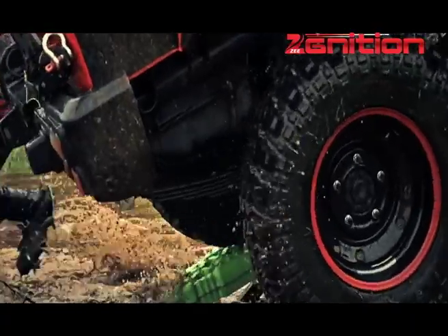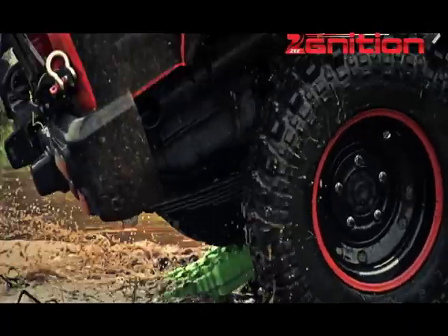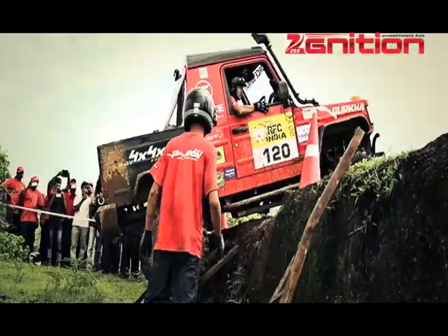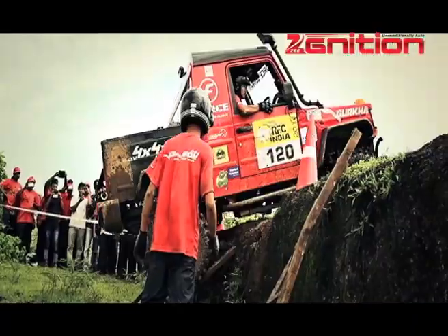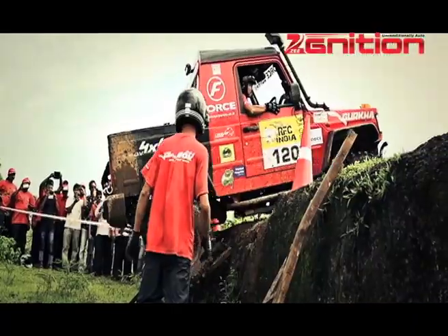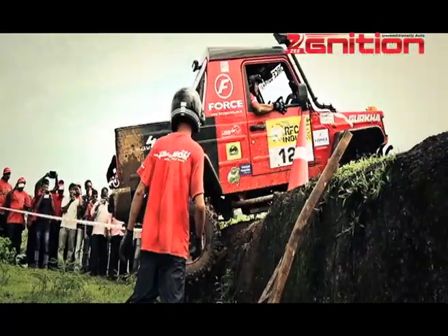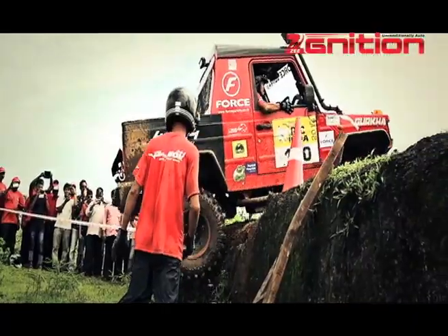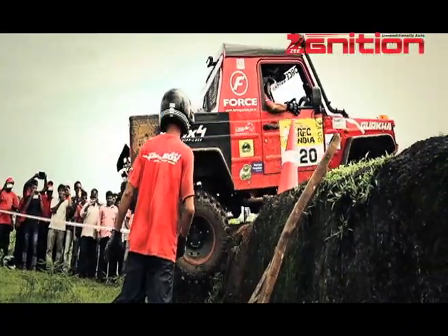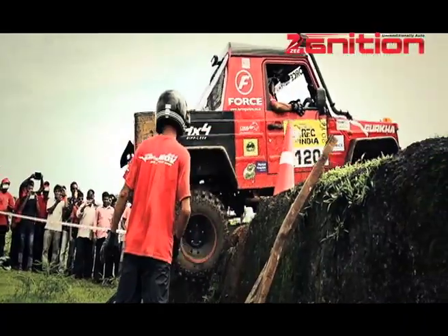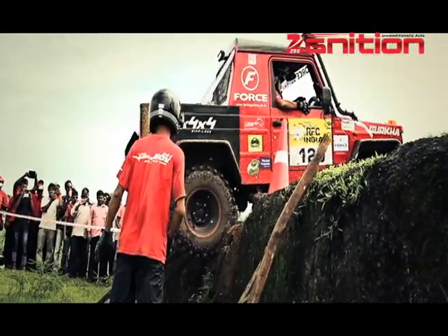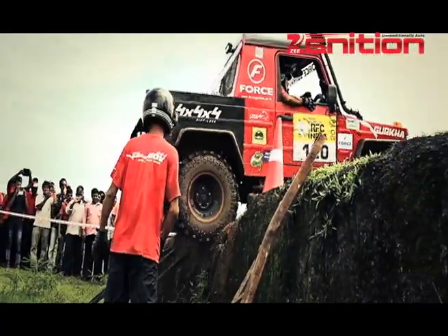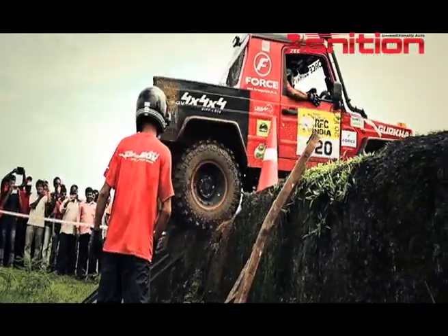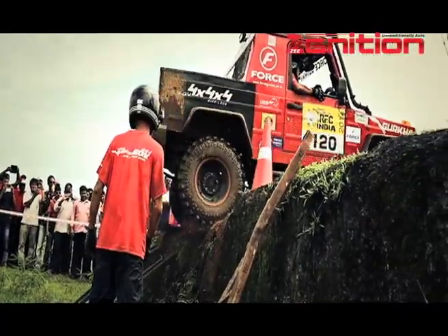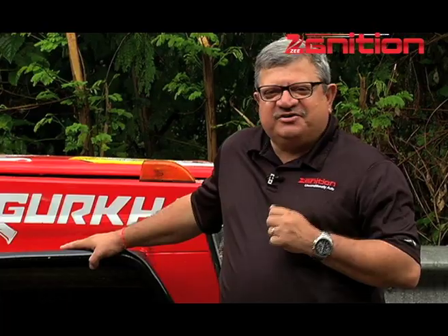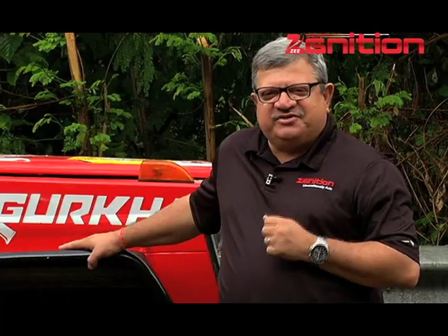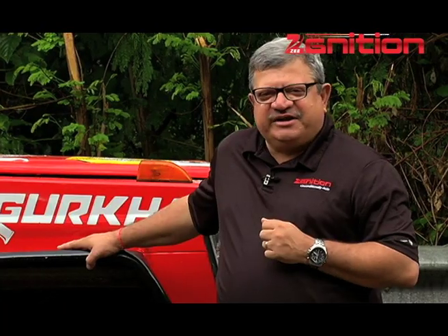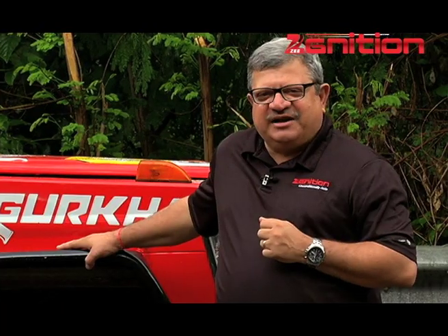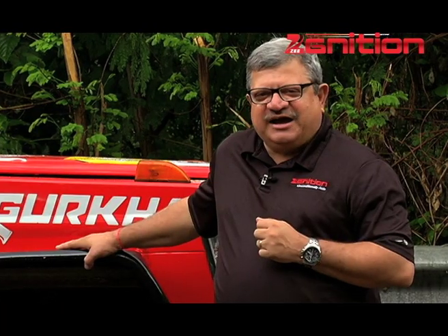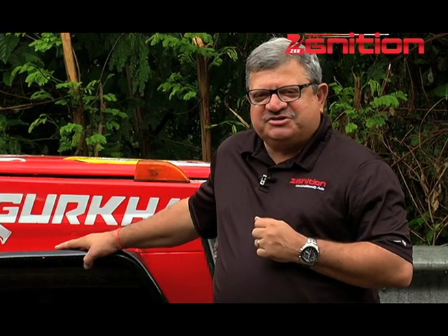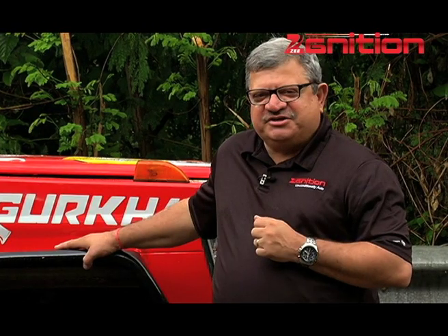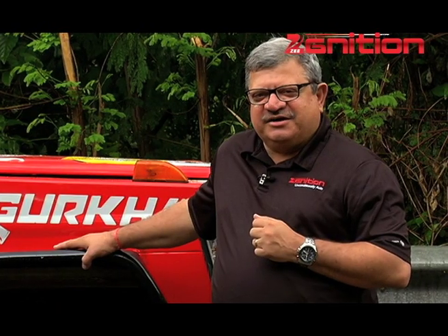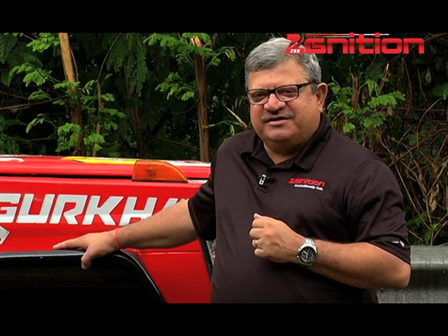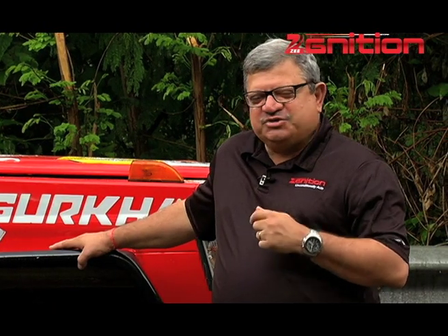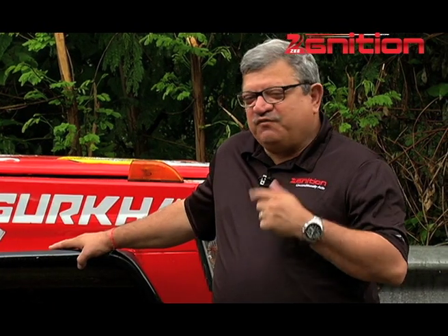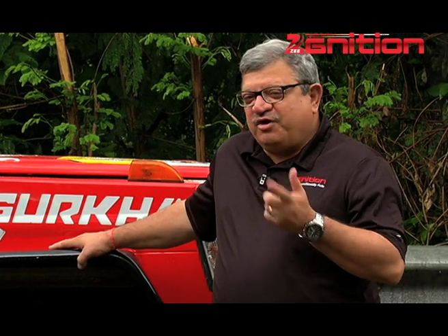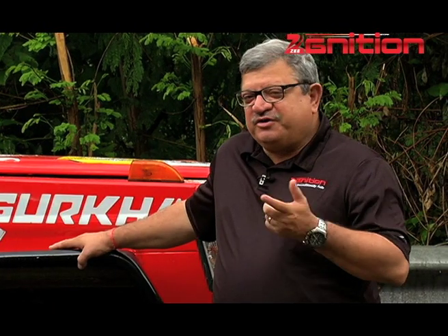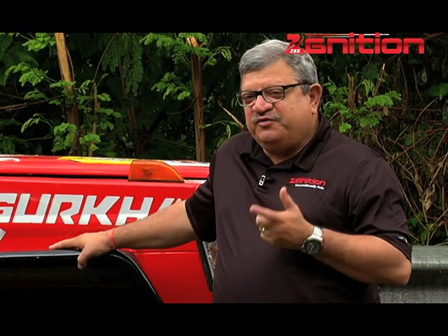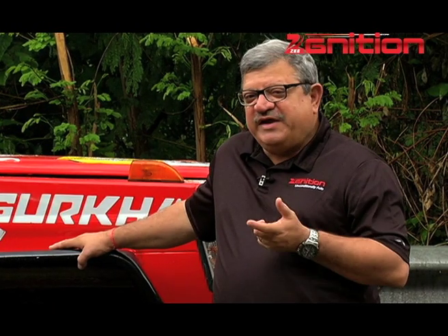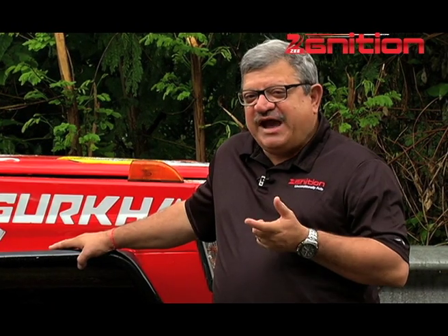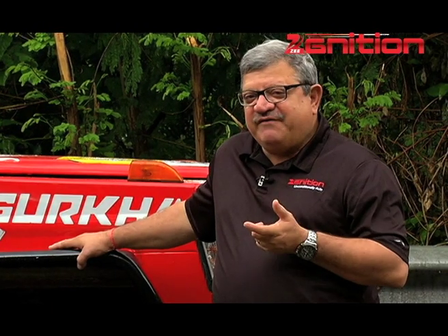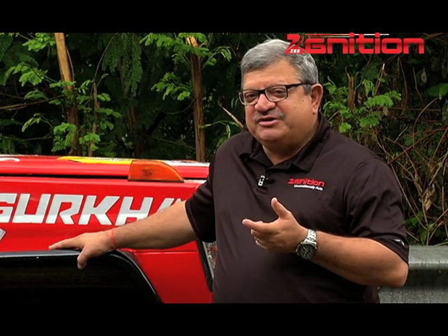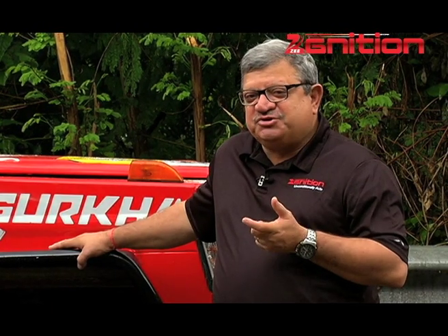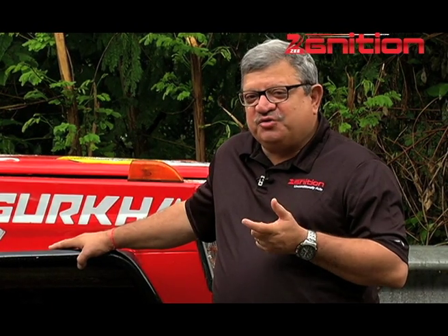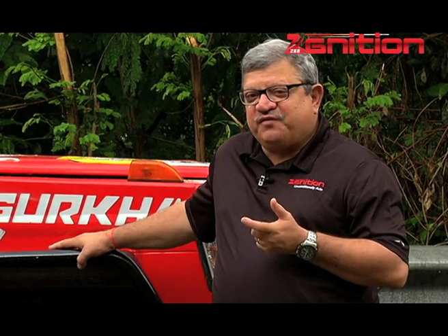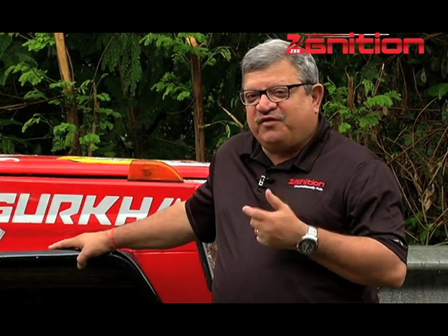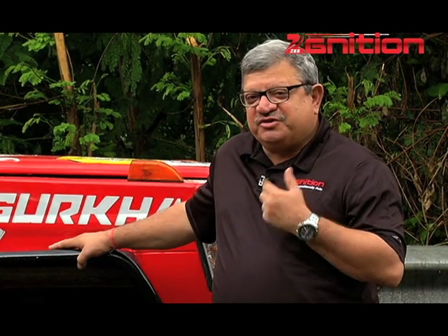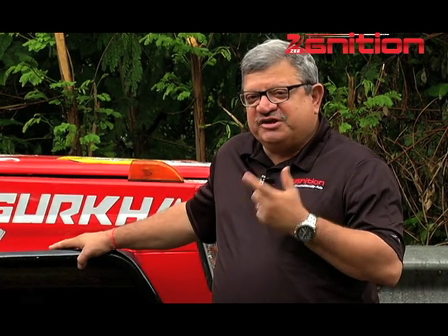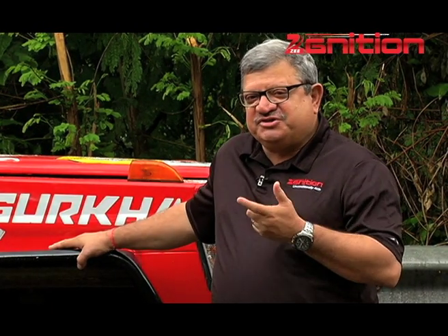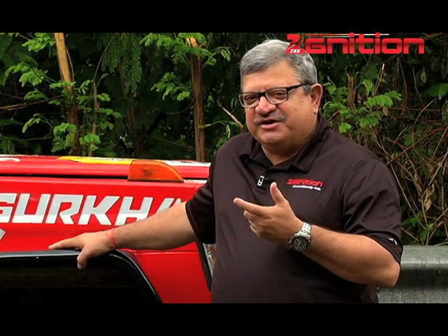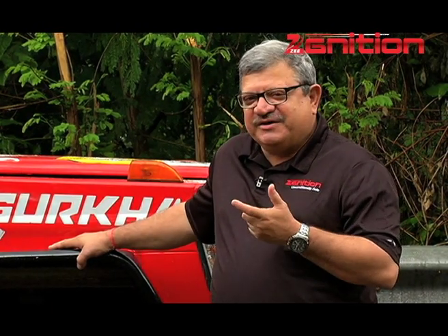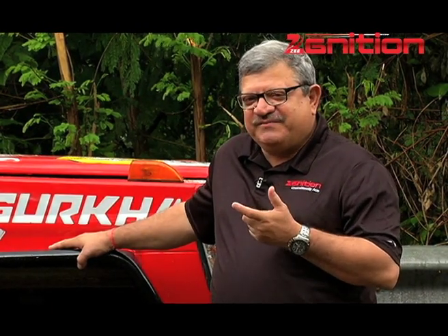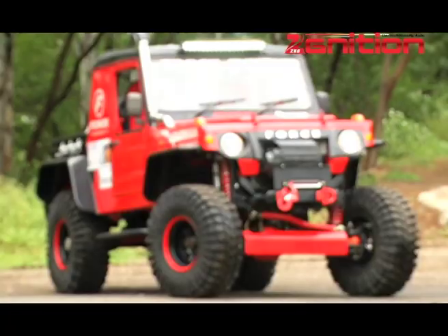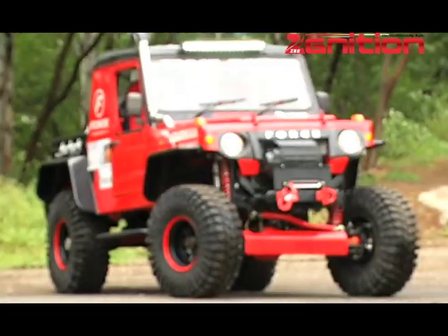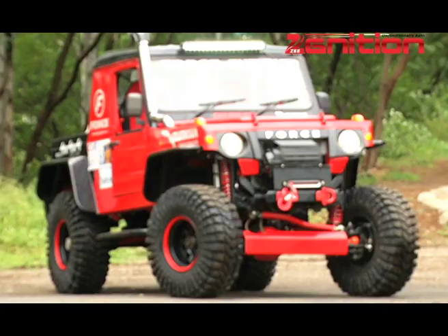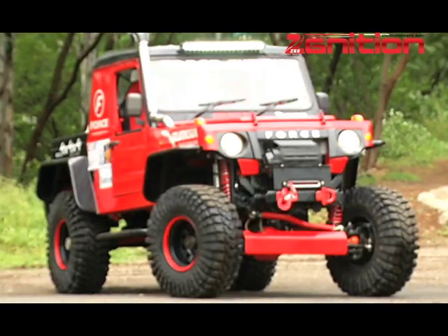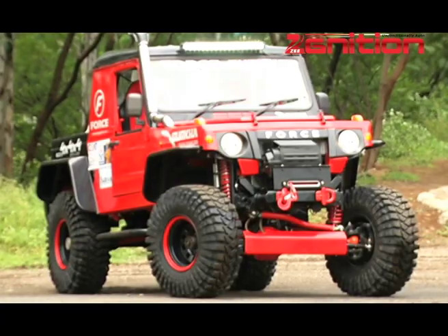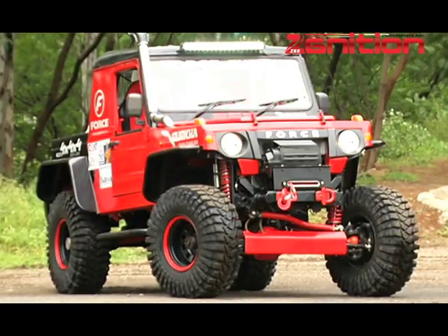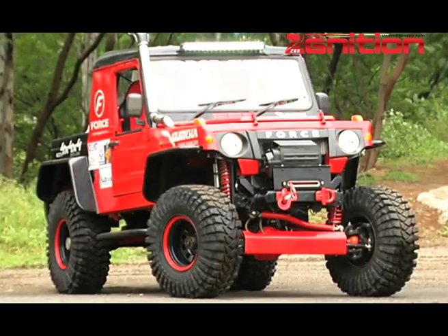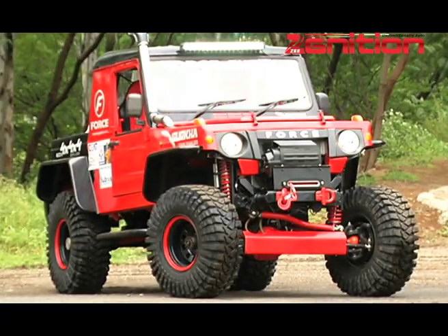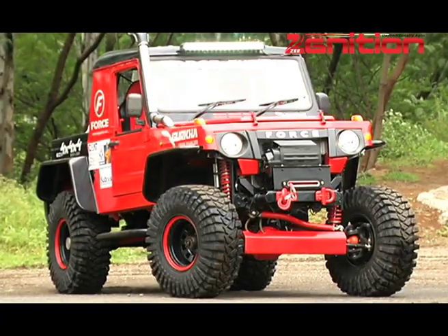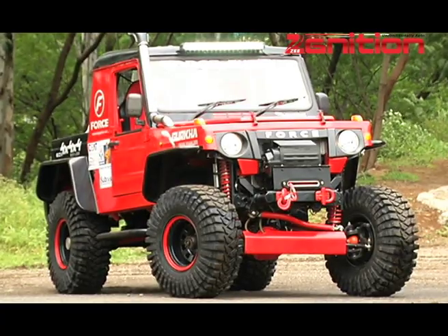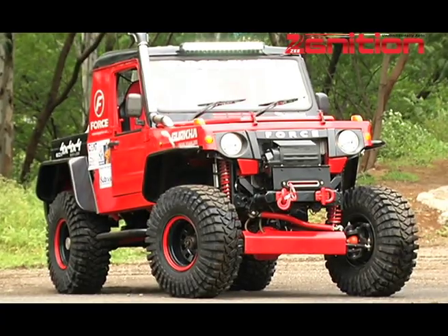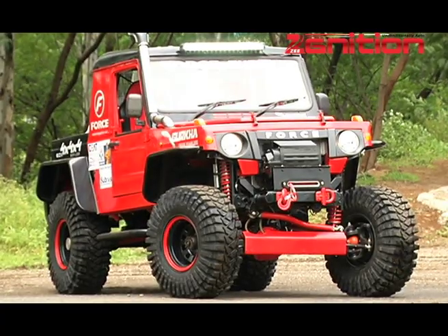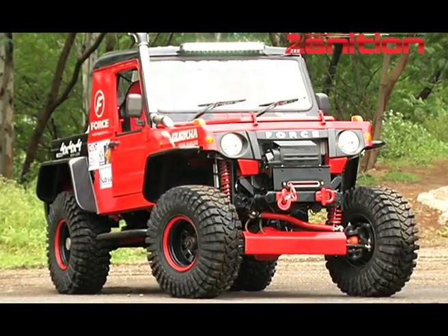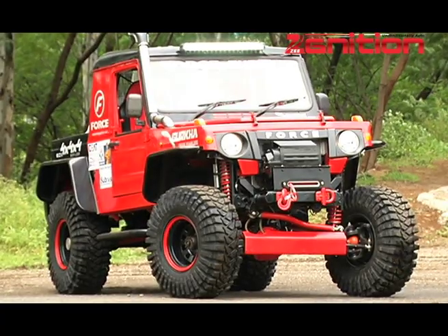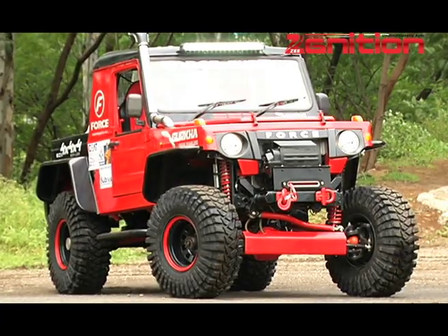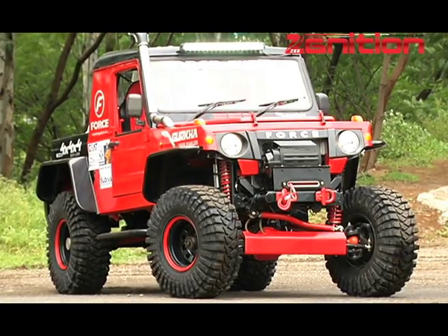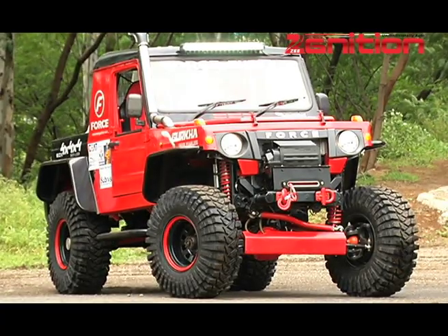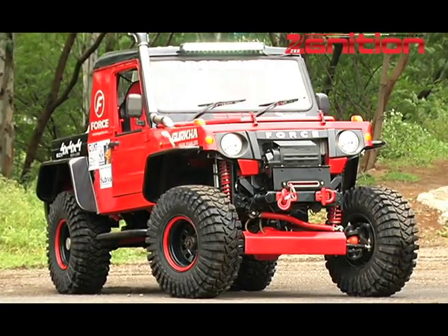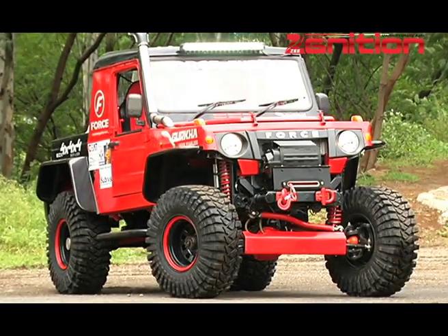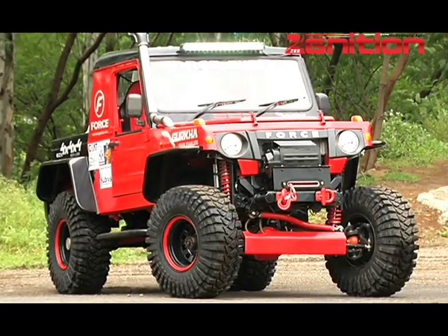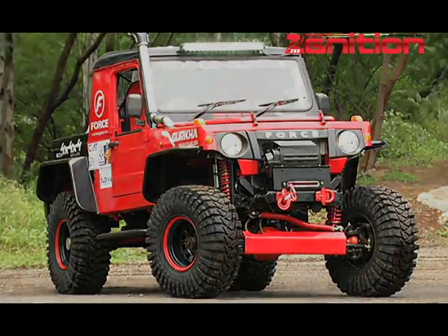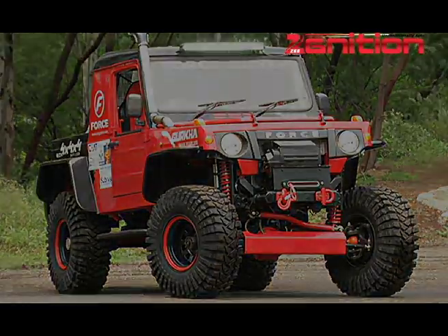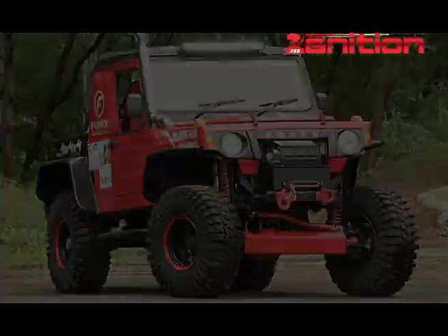This vehicle did the trick last year. So what do we have in store for this year? Say hello to the 2015 Force Gurkha.